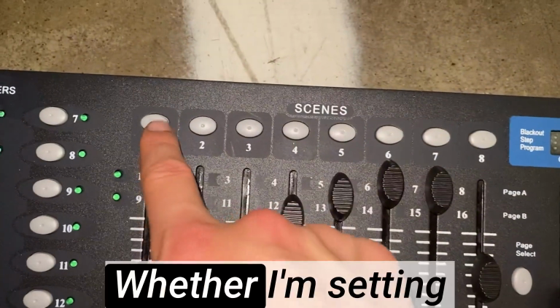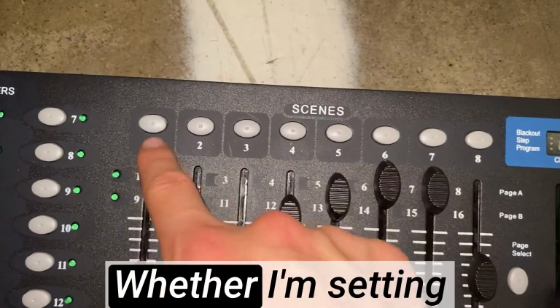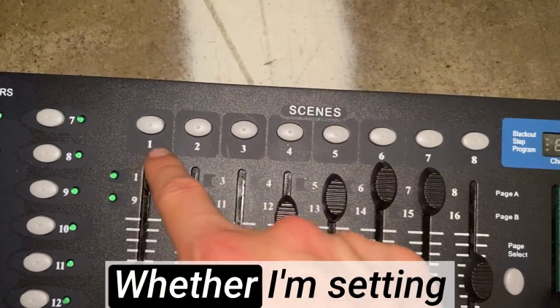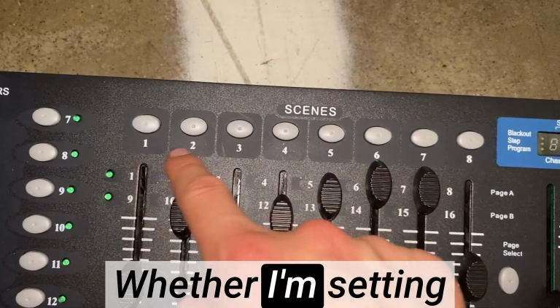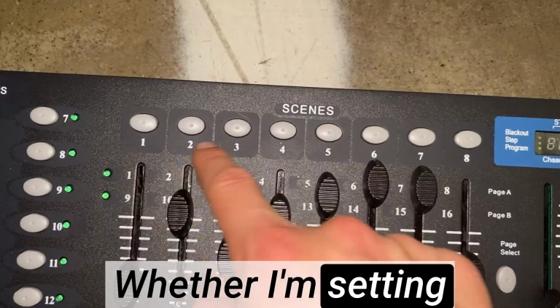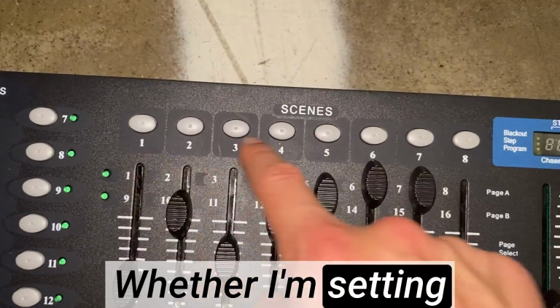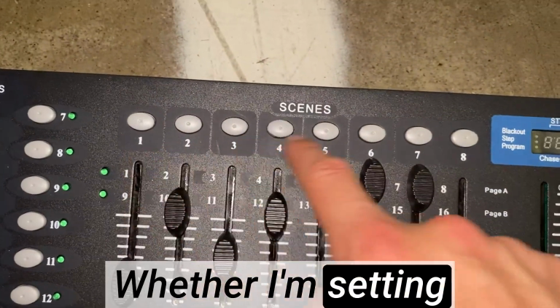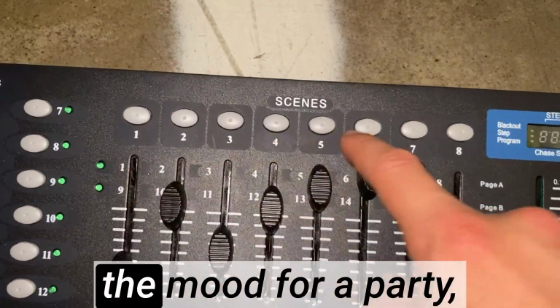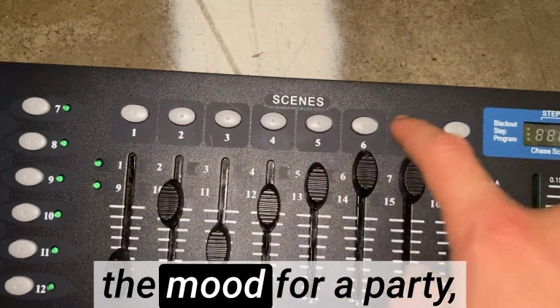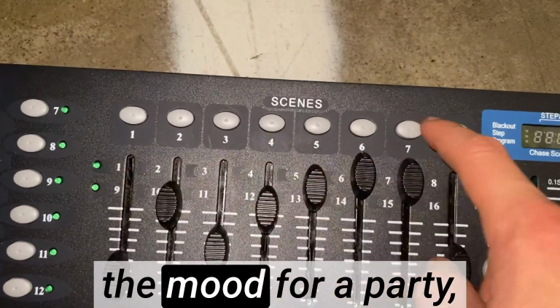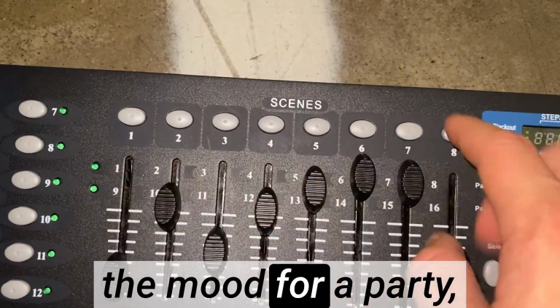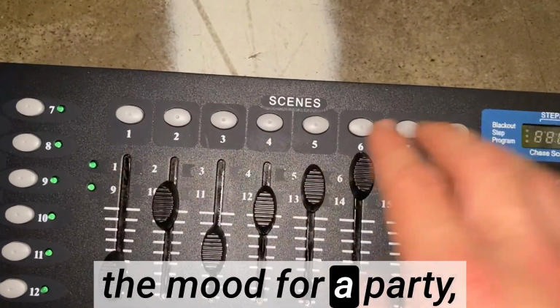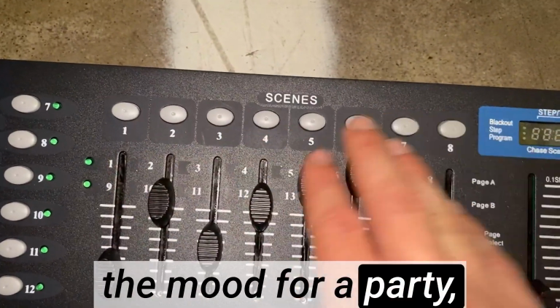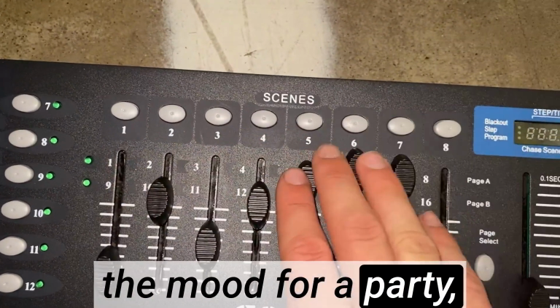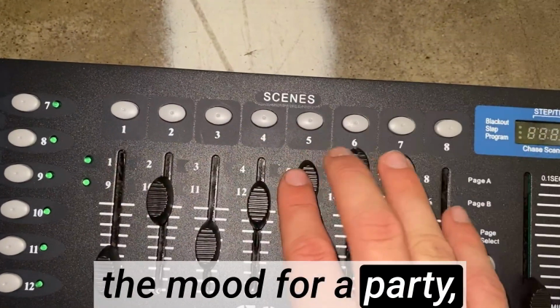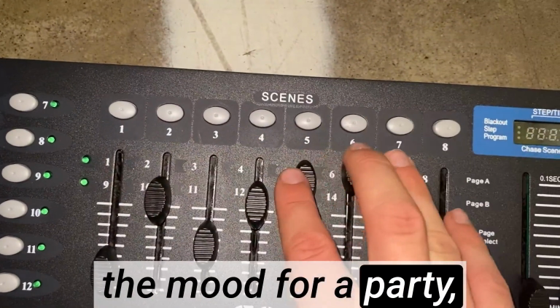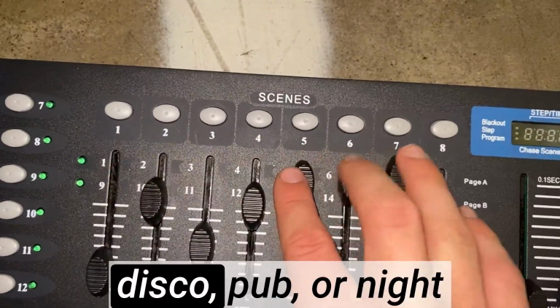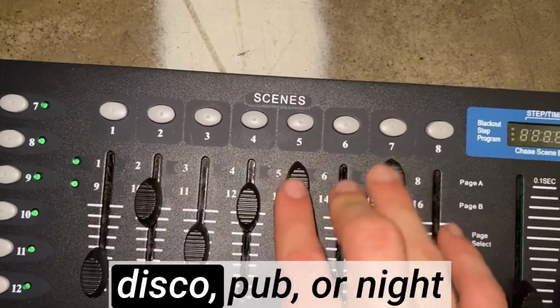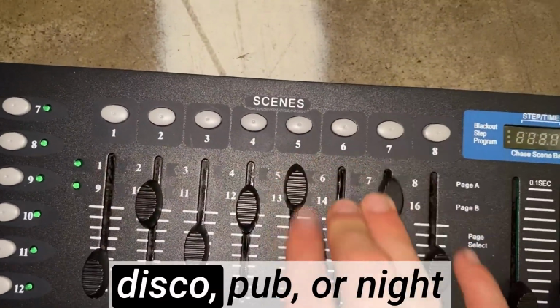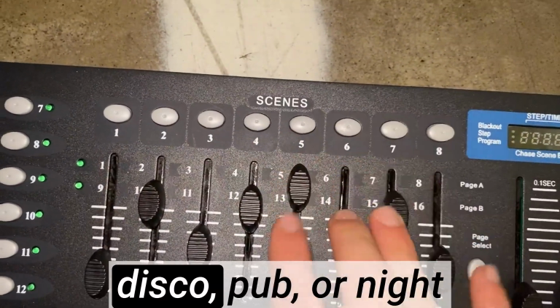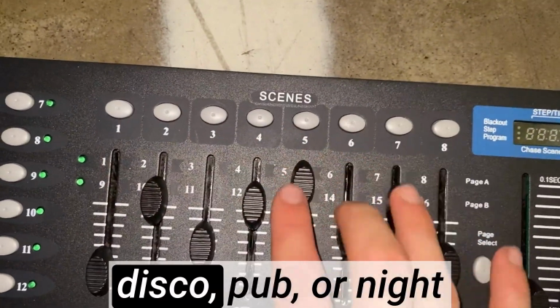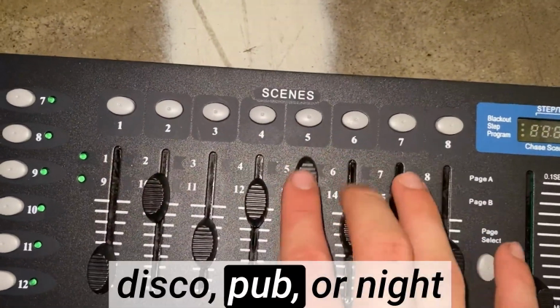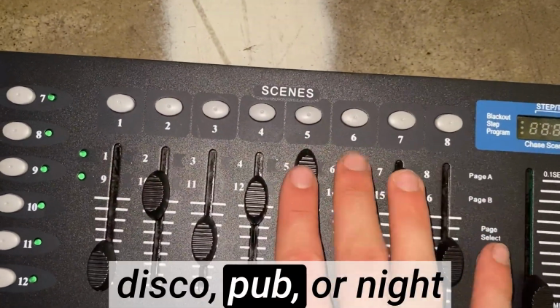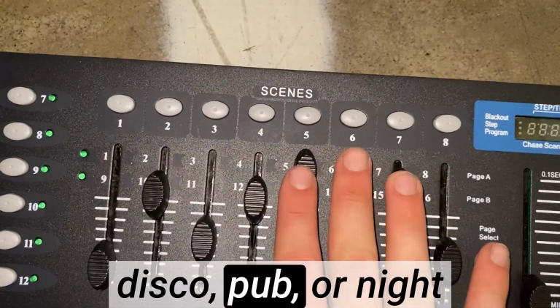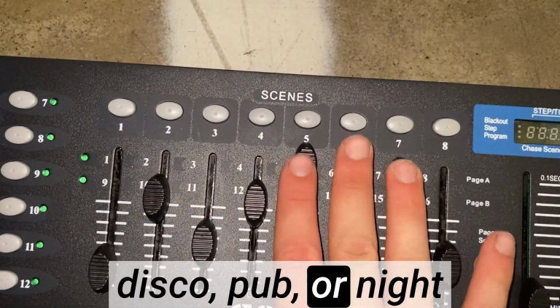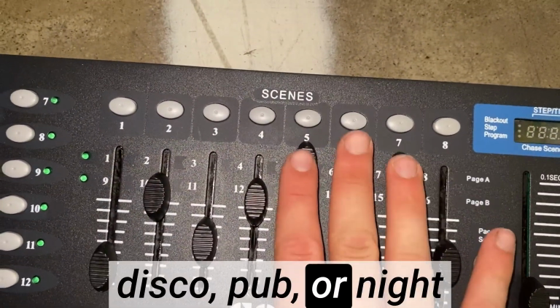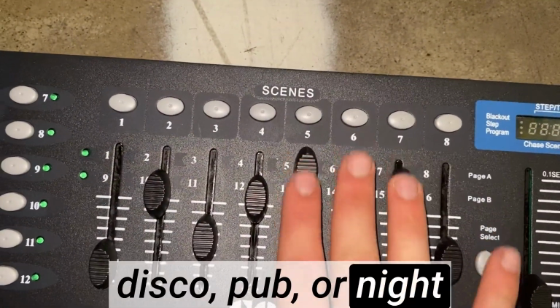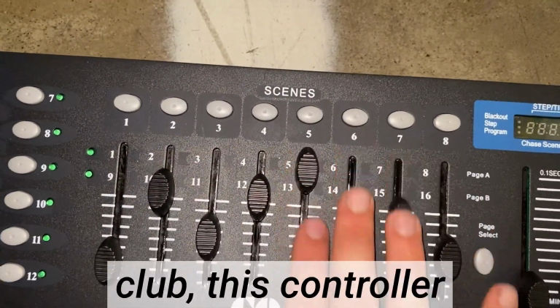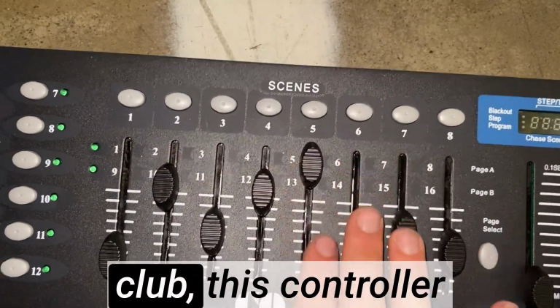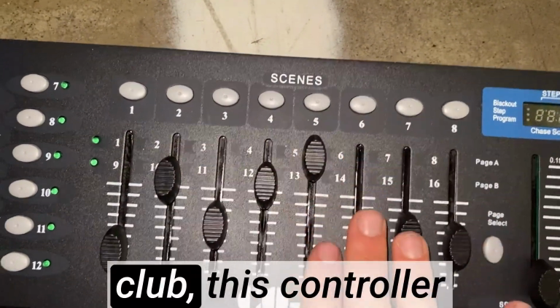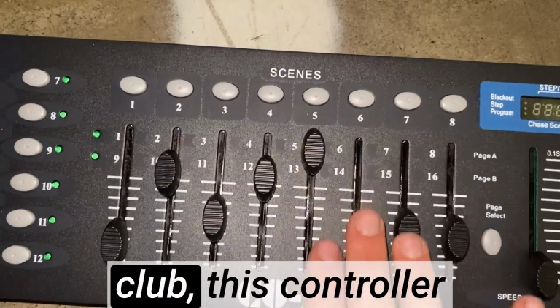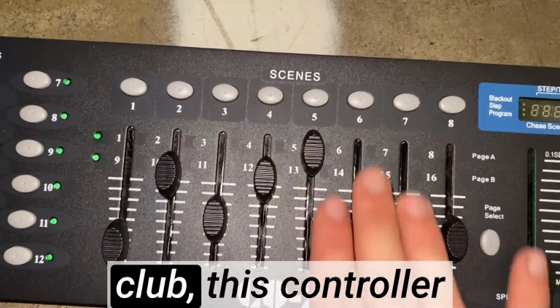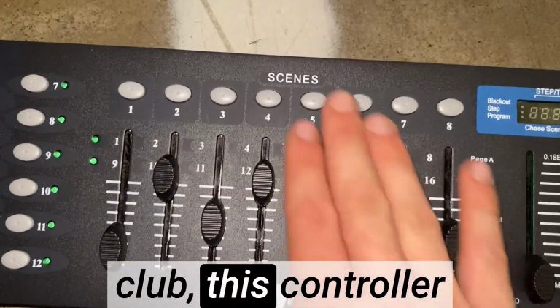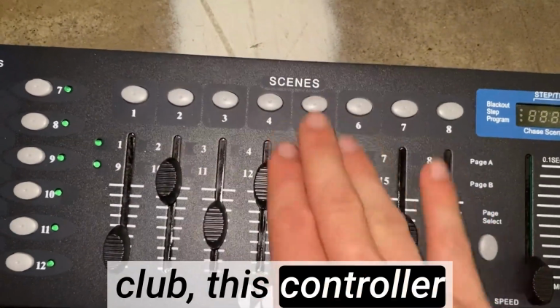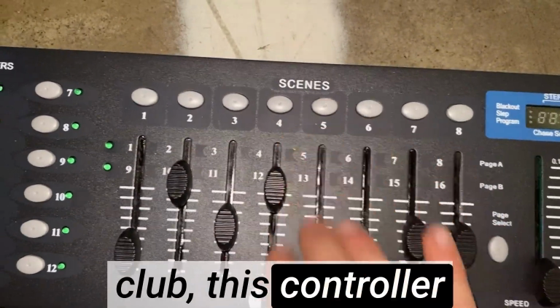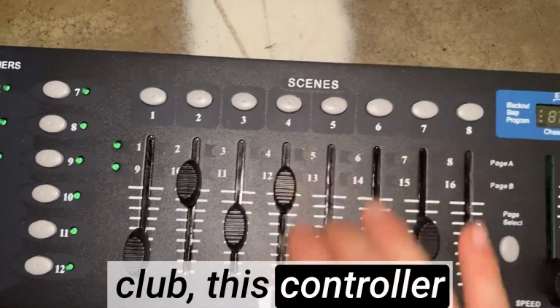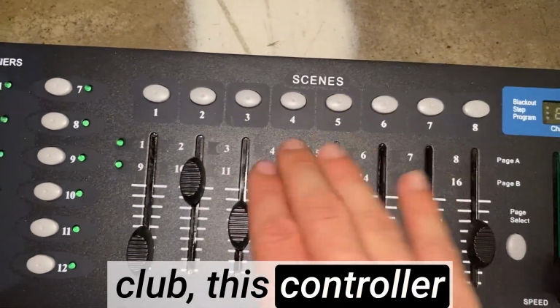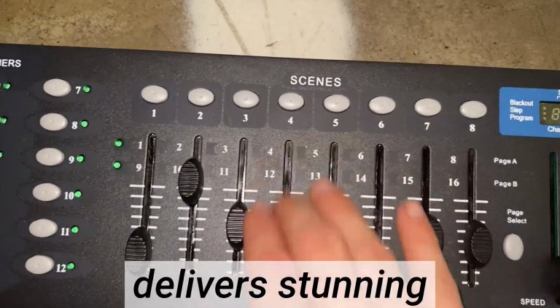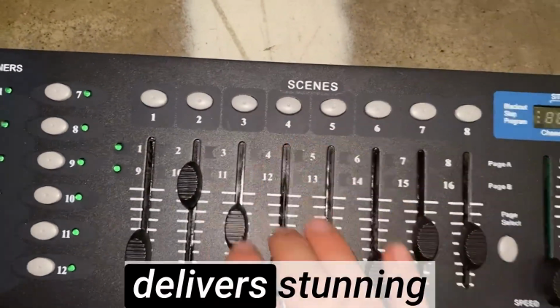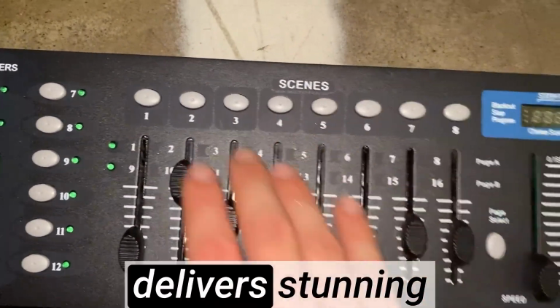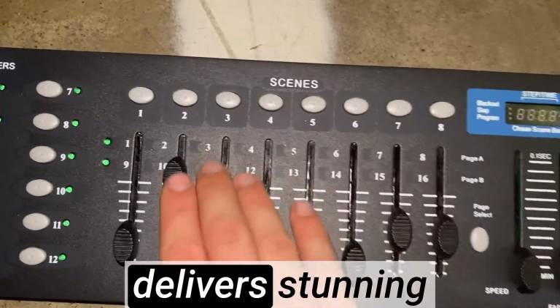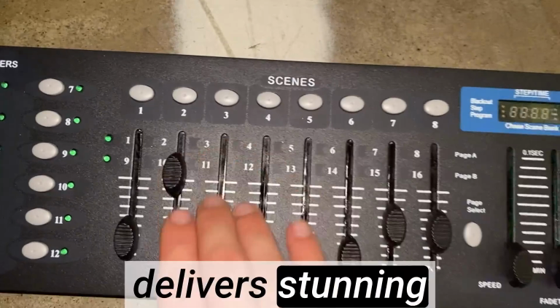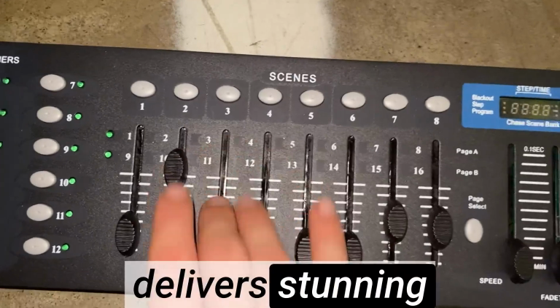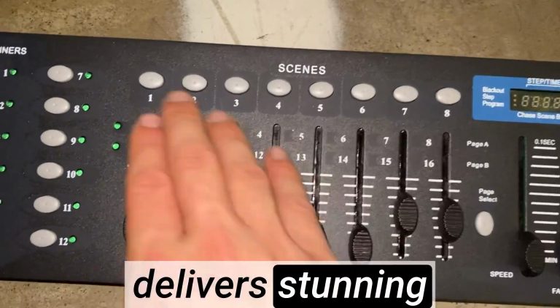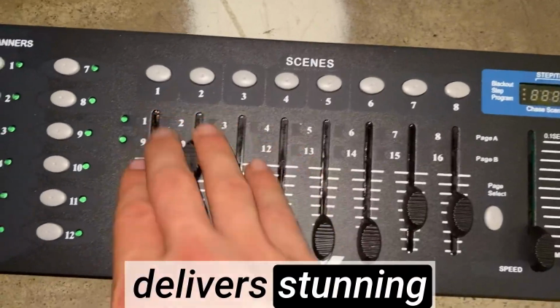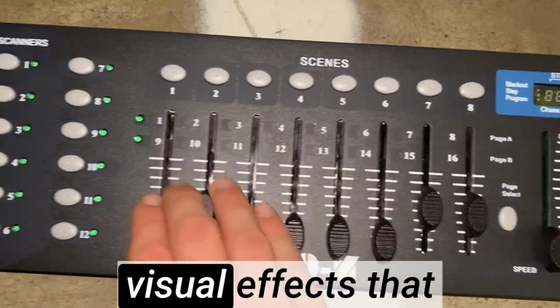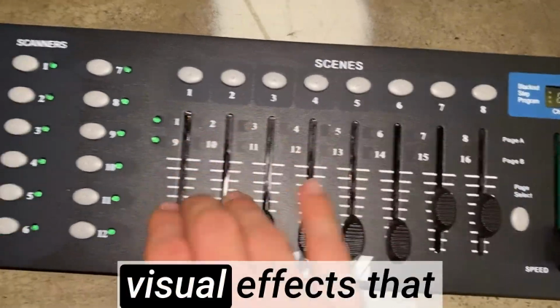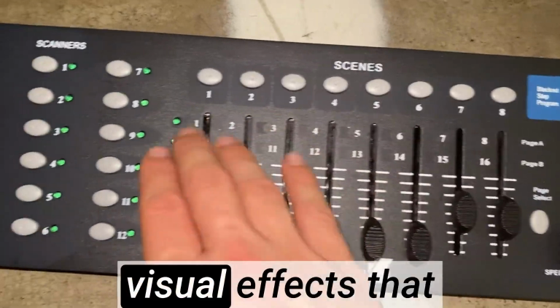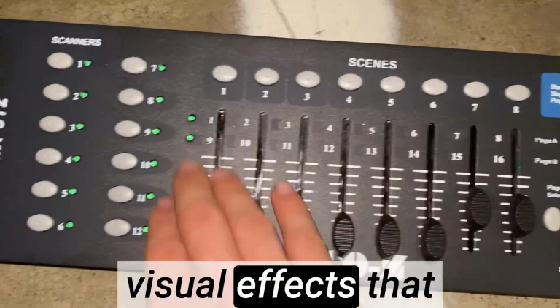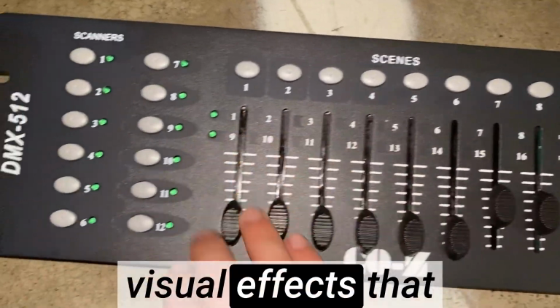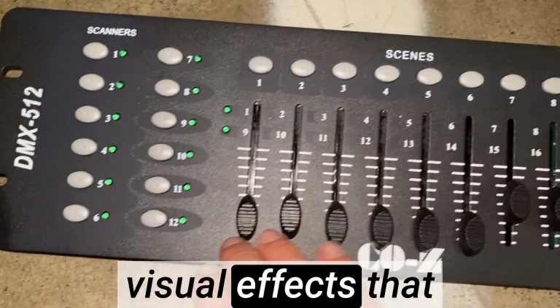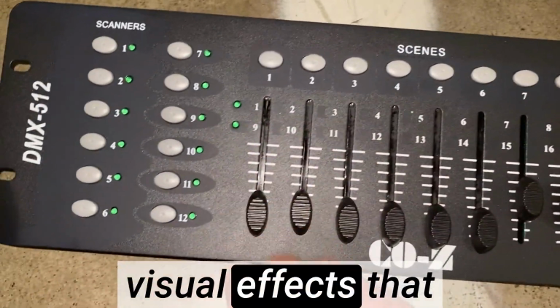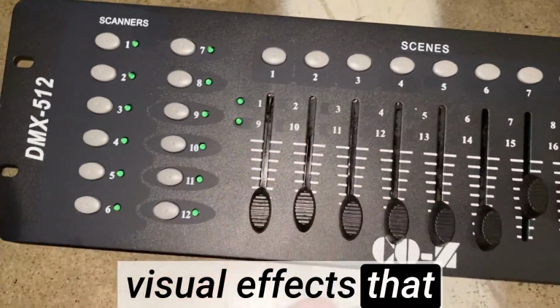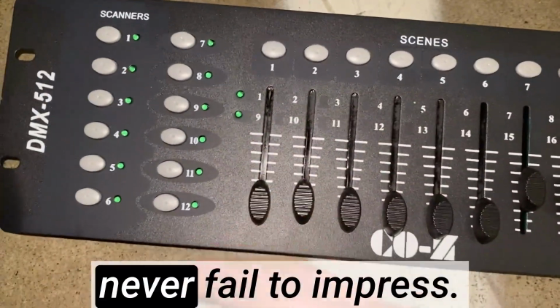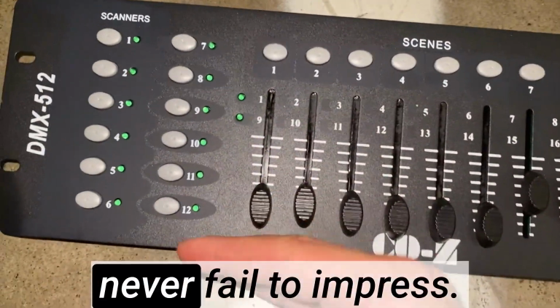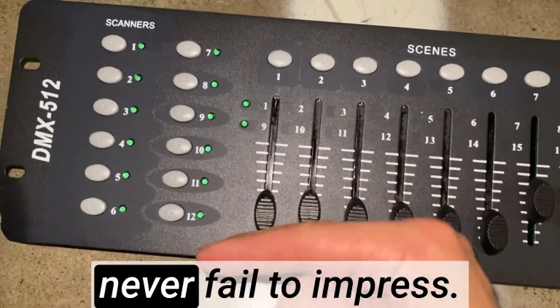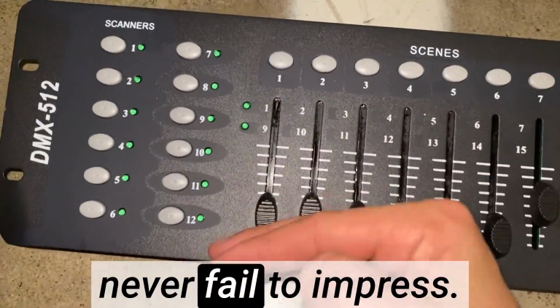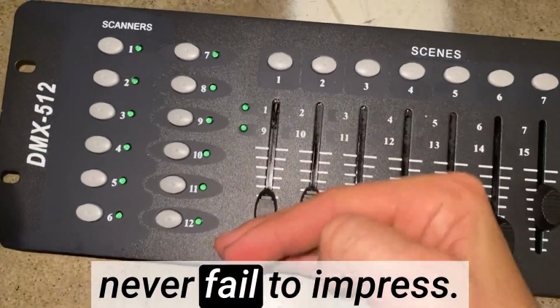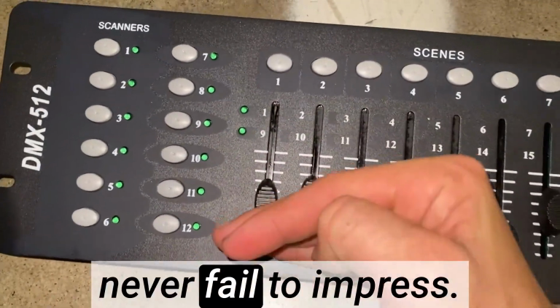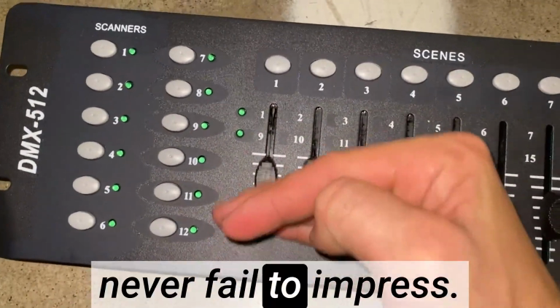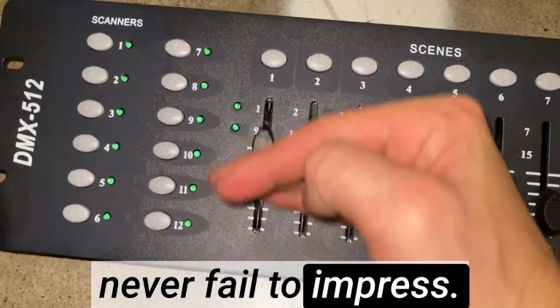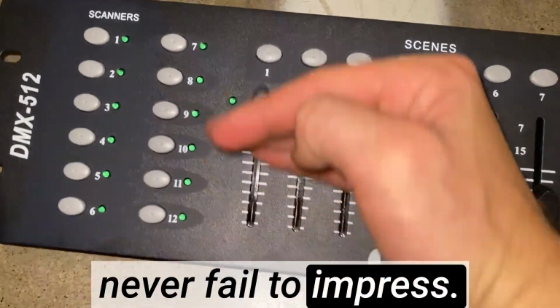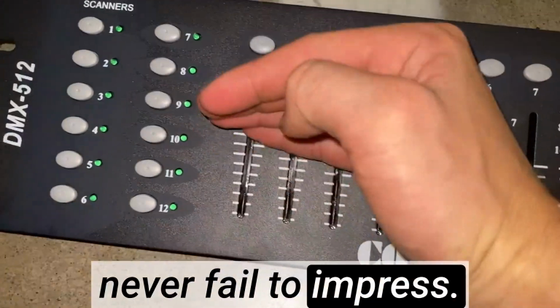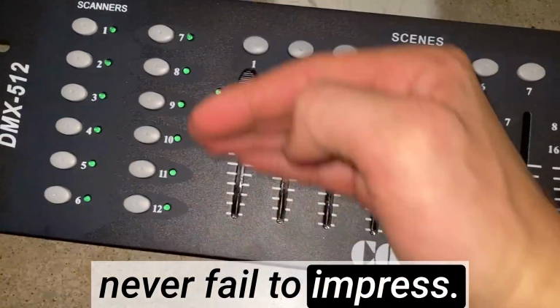Whether I'm setting the mood for a party, disco, pub, or nightclub, this controller delivers stunning visual effects that never fail to impress.